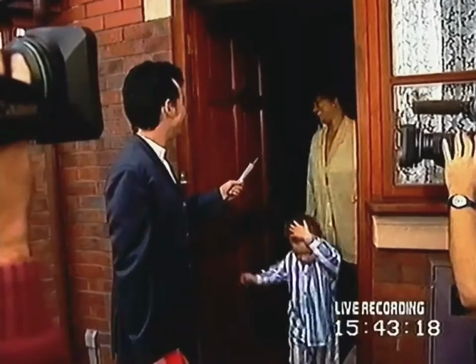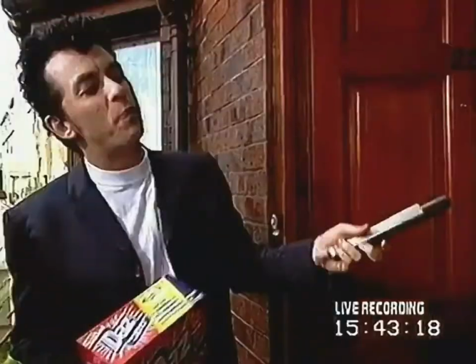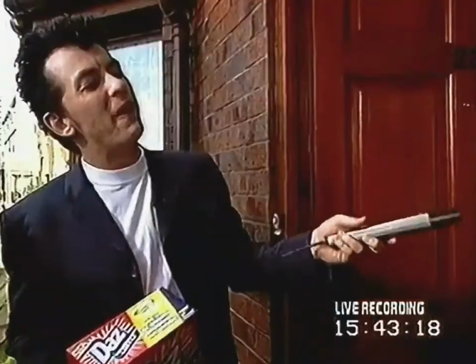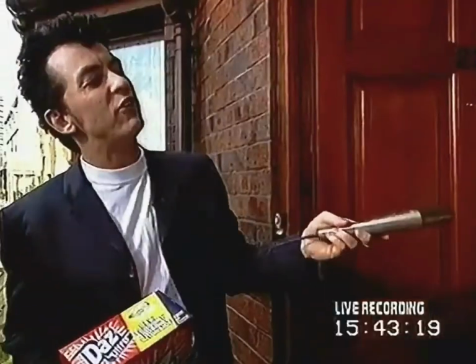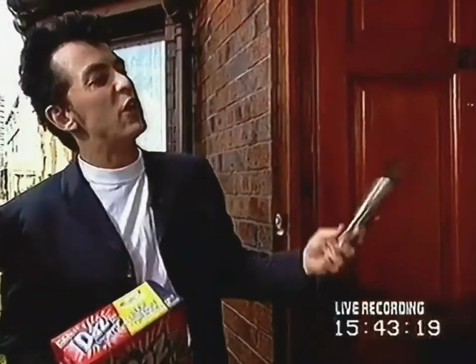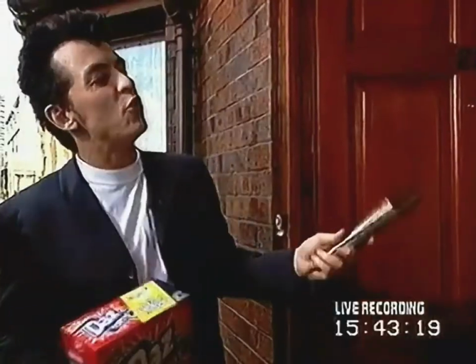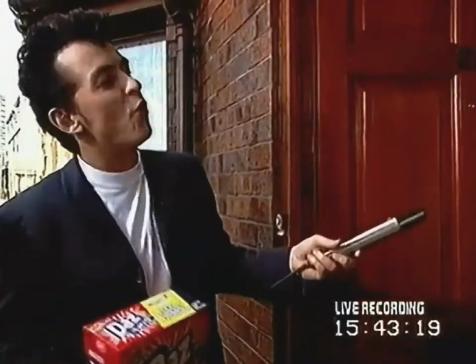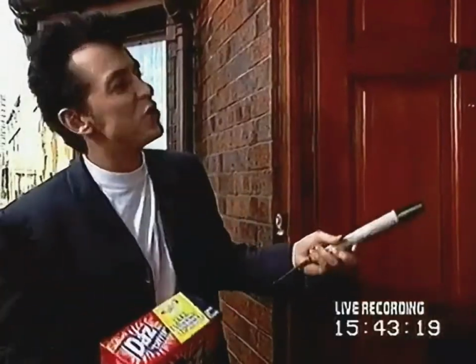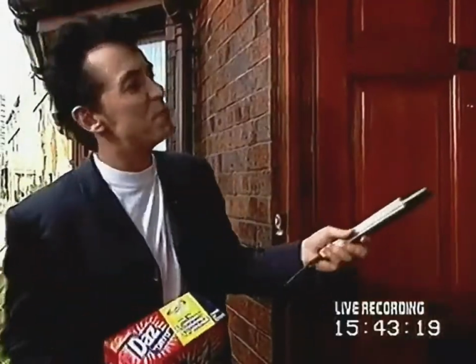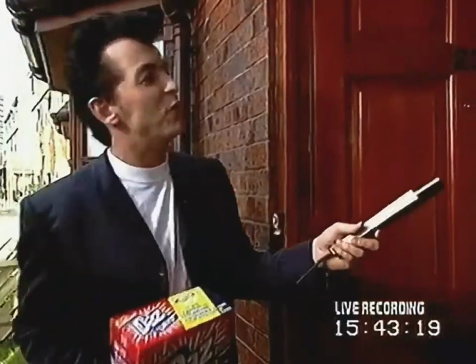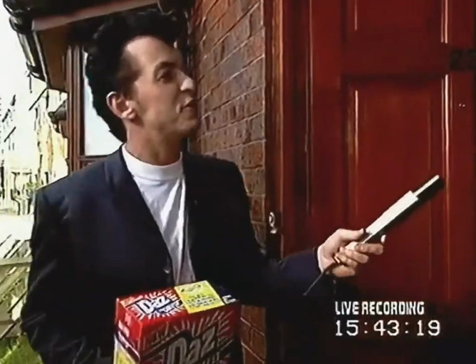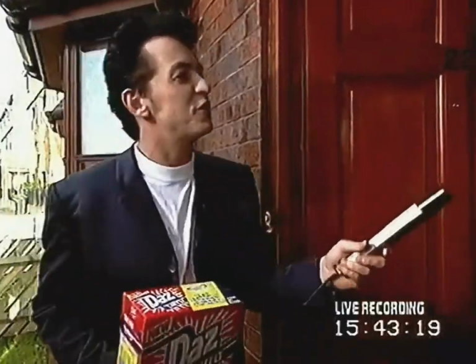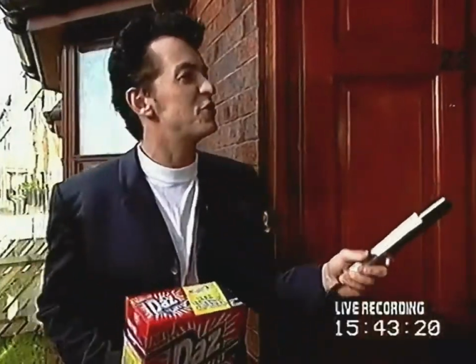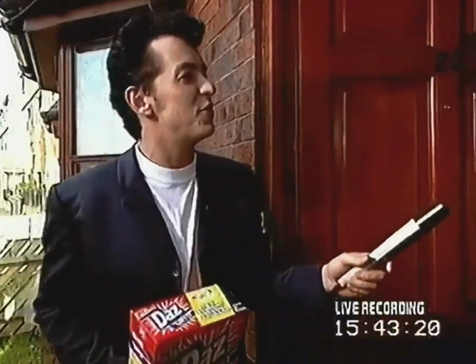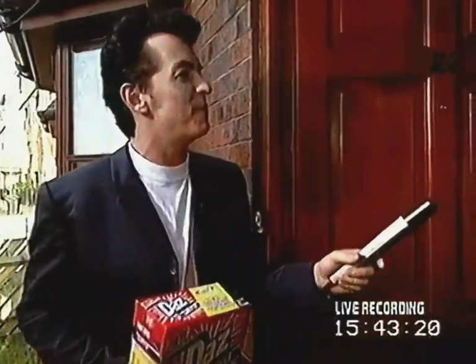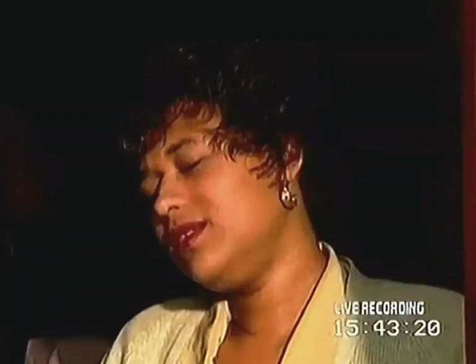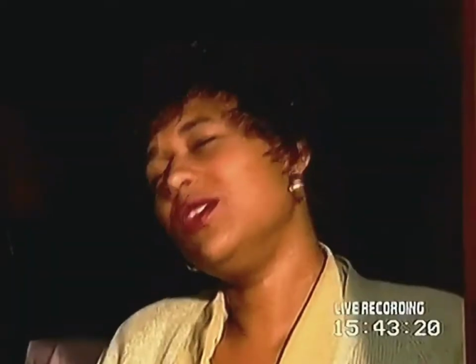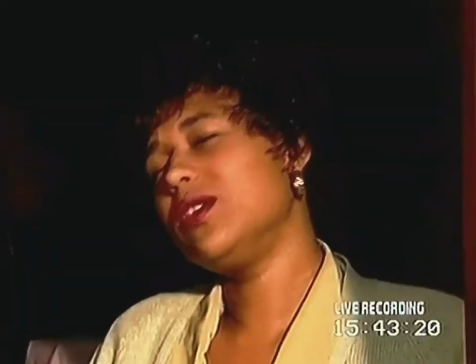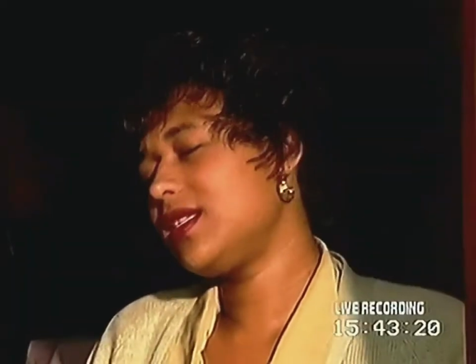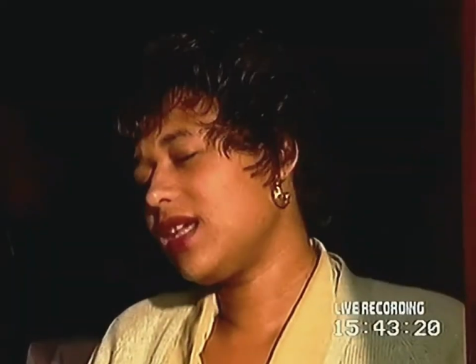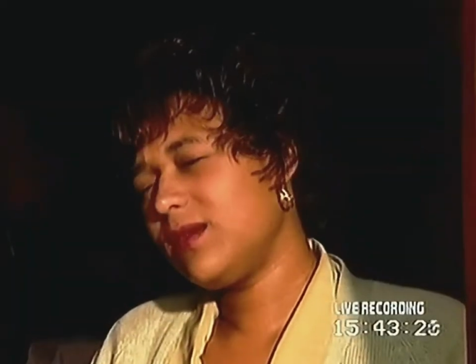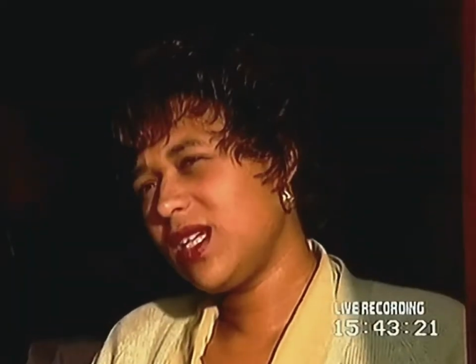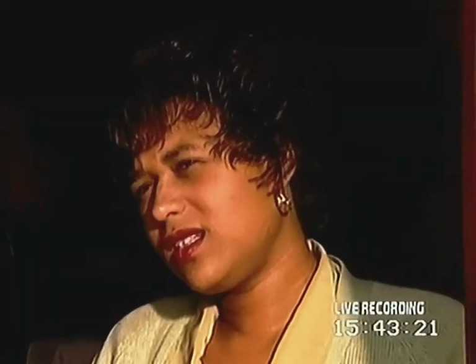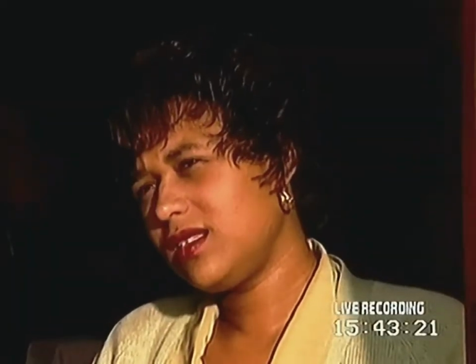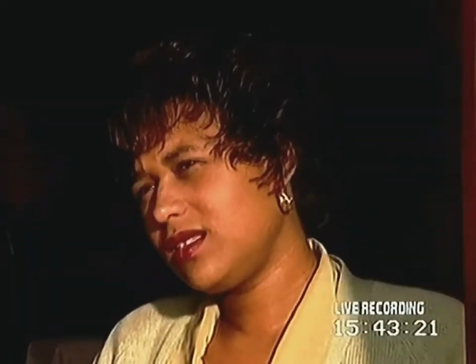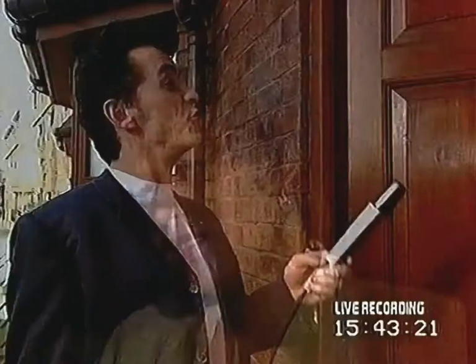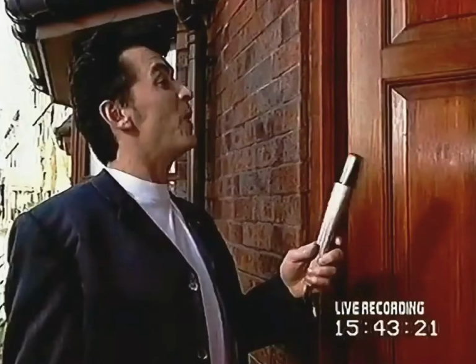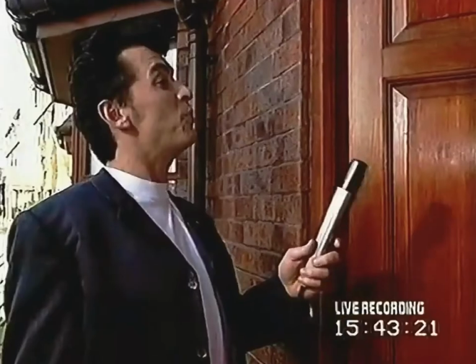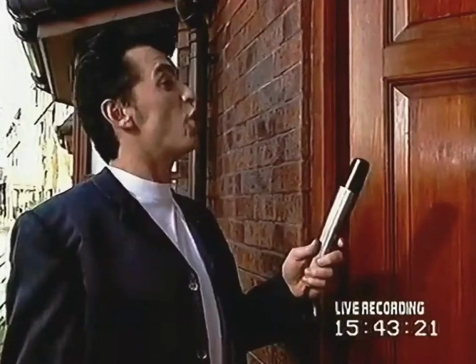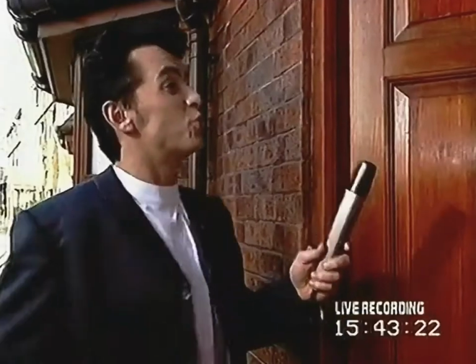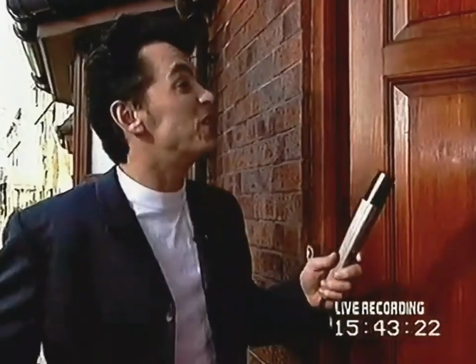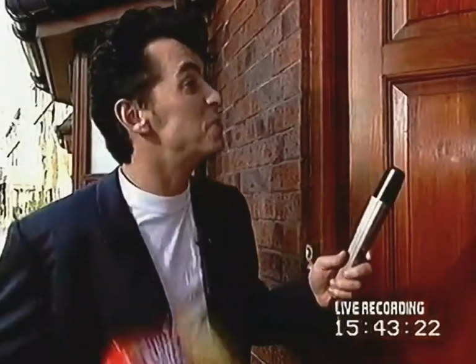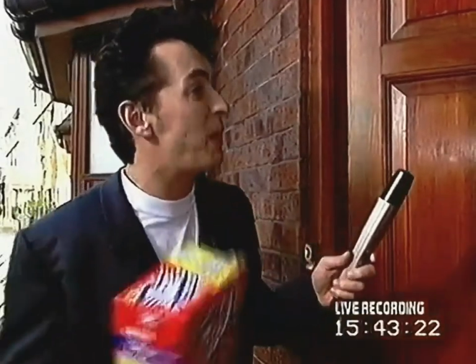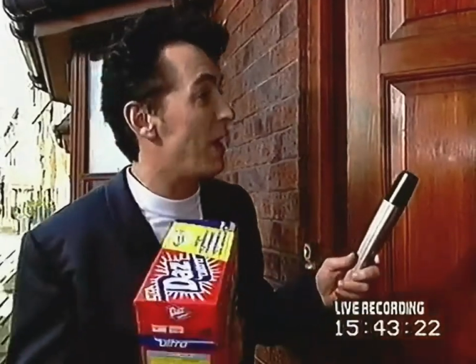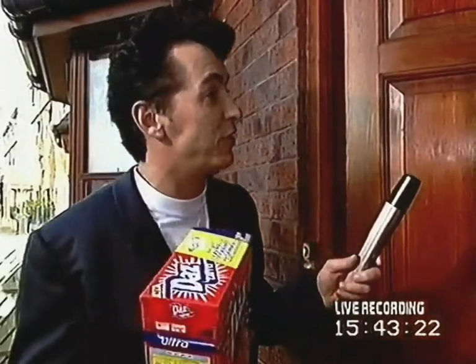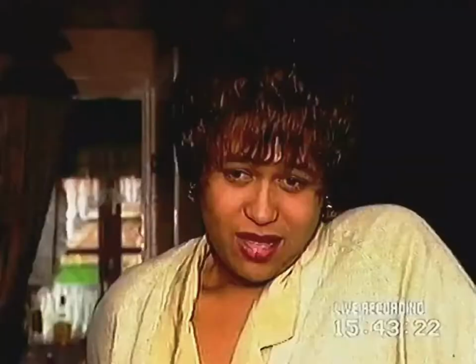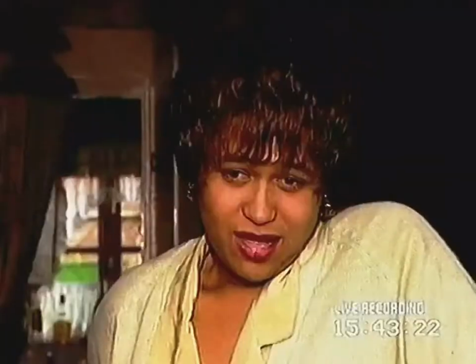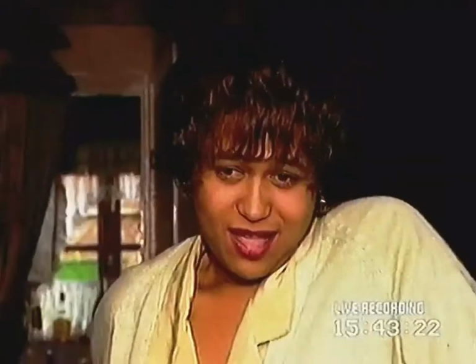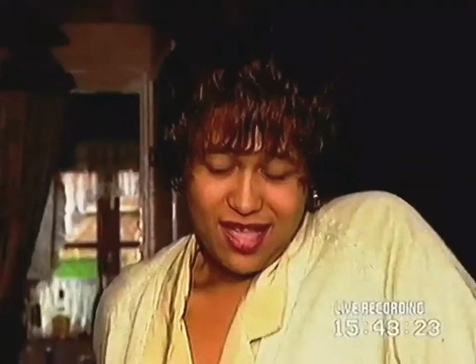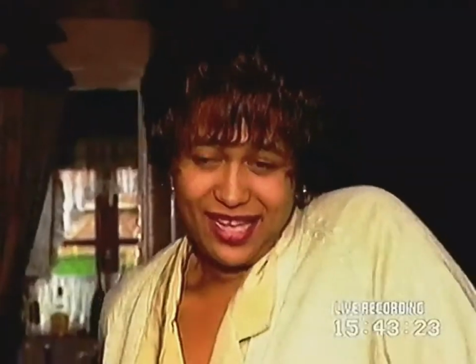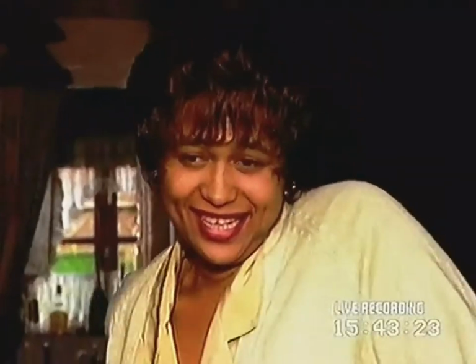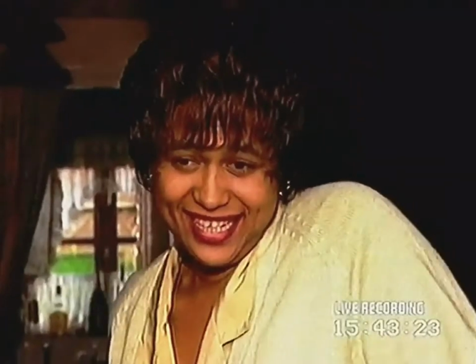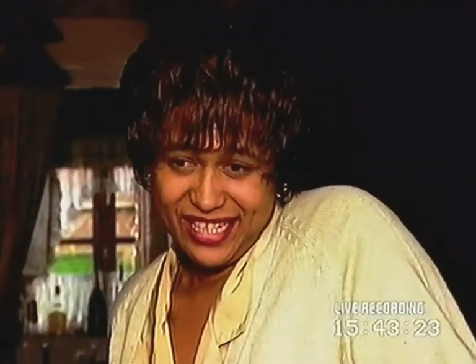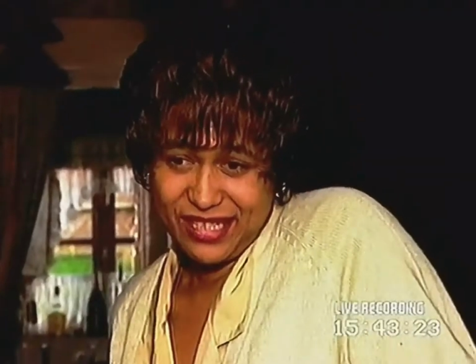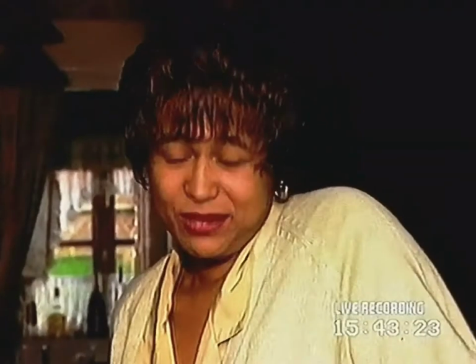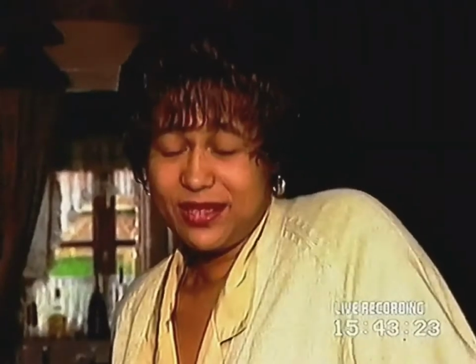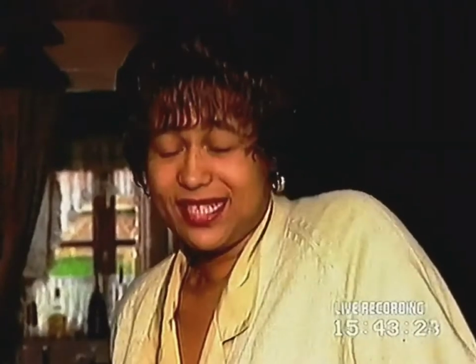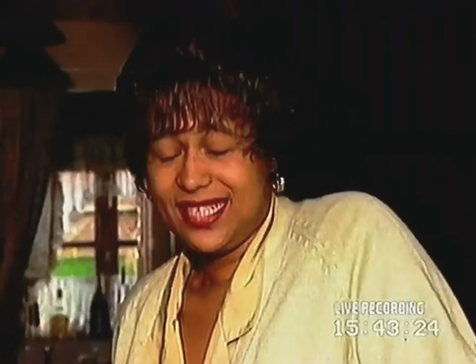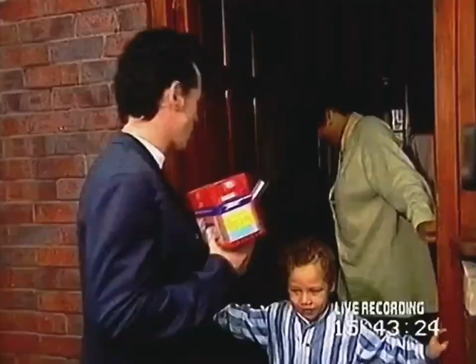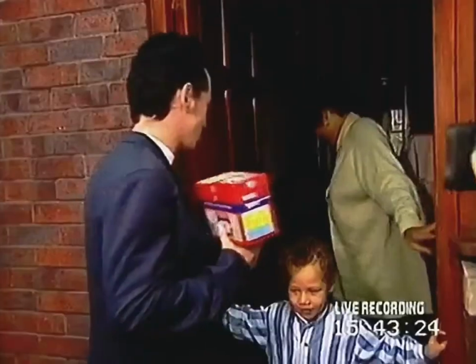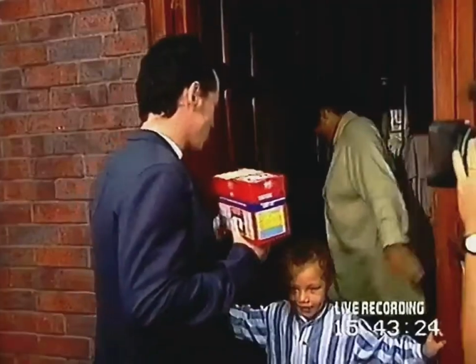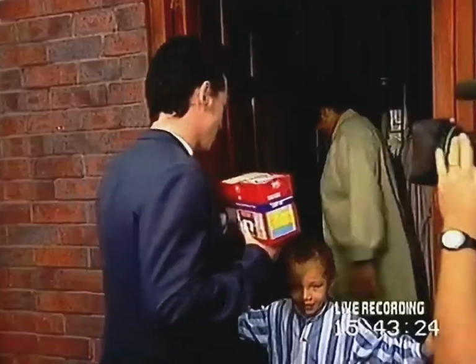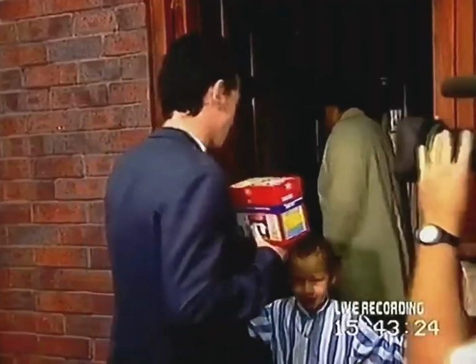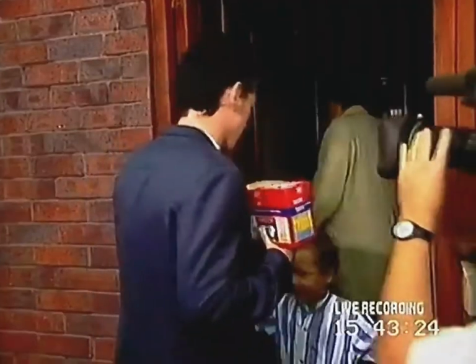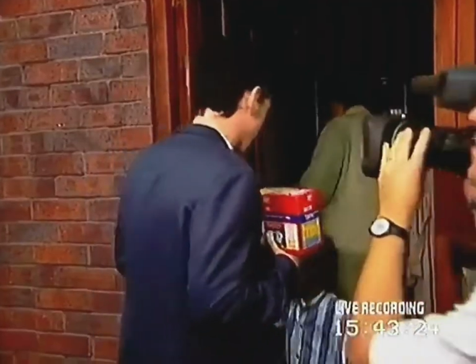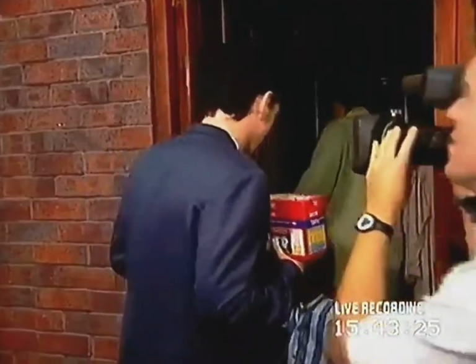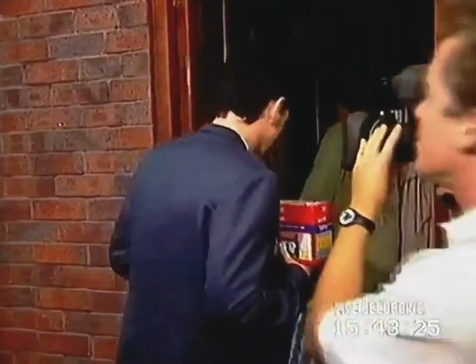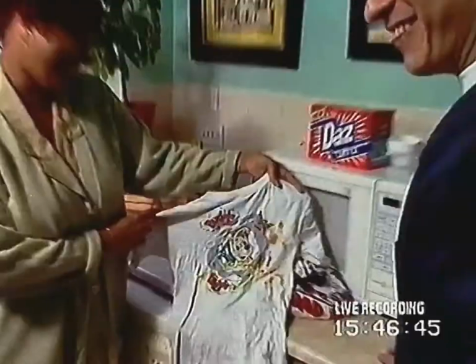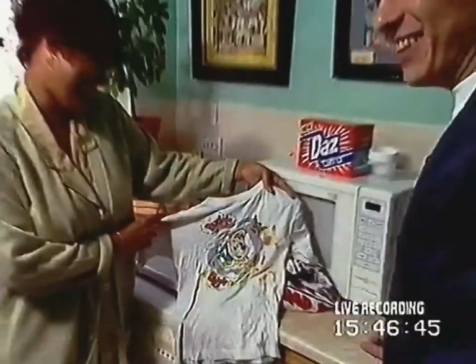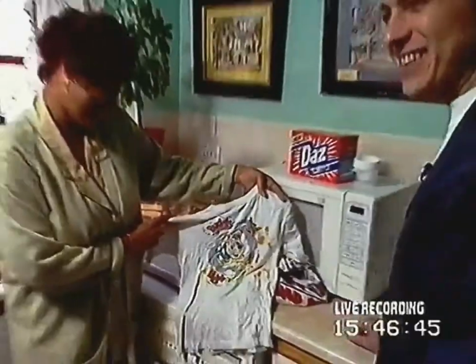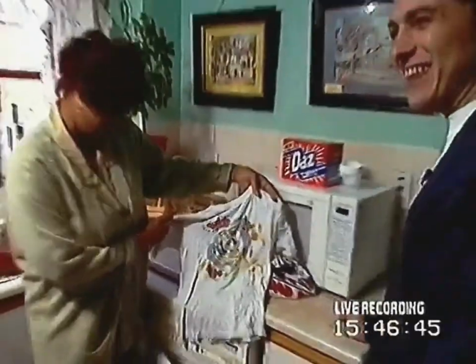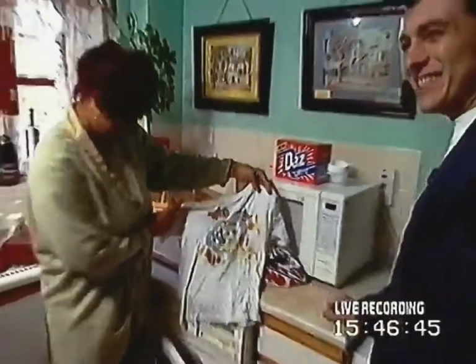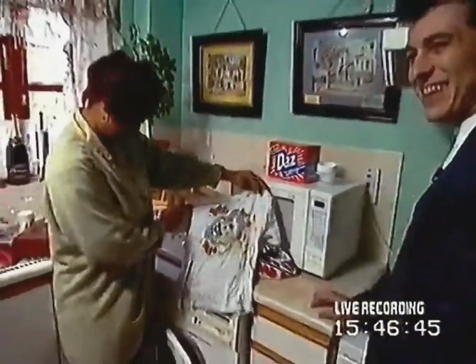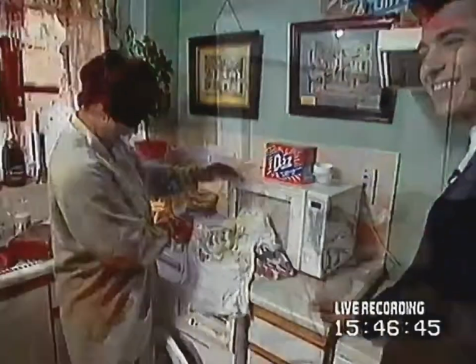Does your powder get your whites spotless first time? Not all the time, no. Let's do one wash with this powder right now. Is that all right with you? Yeah. You've got a challenge, then.